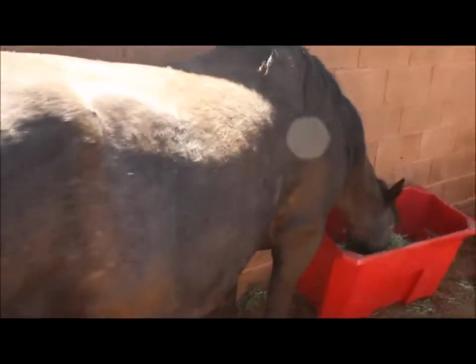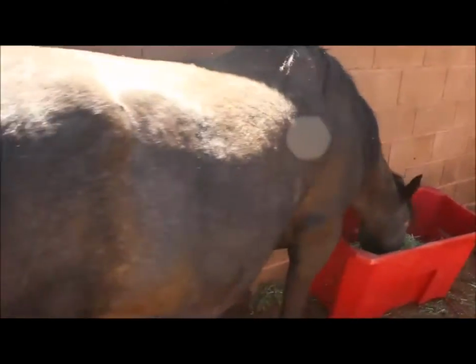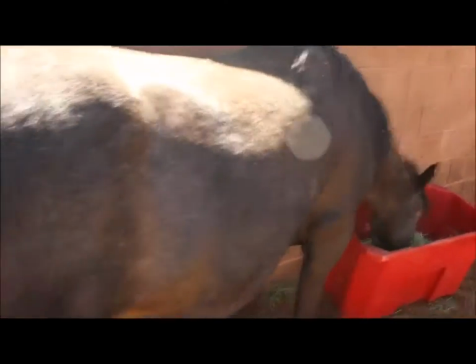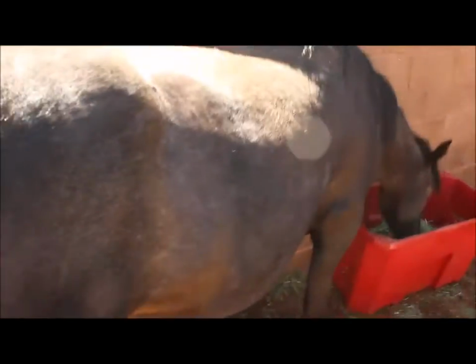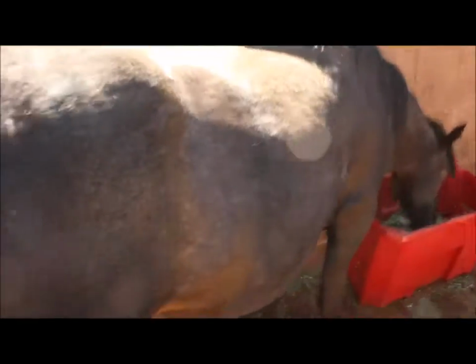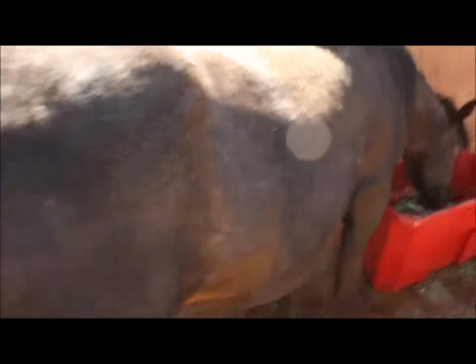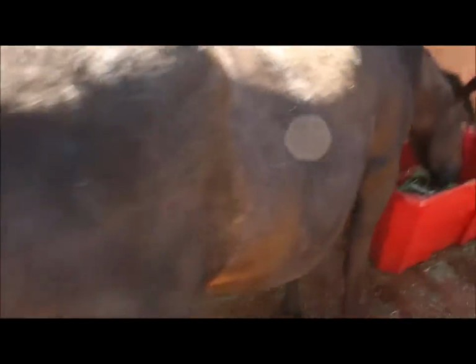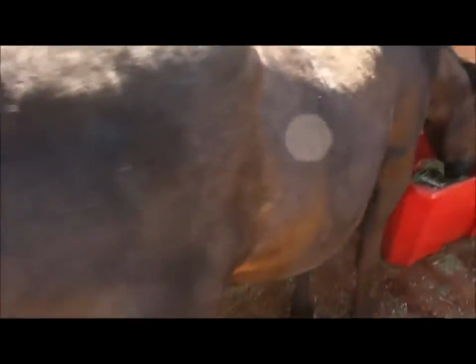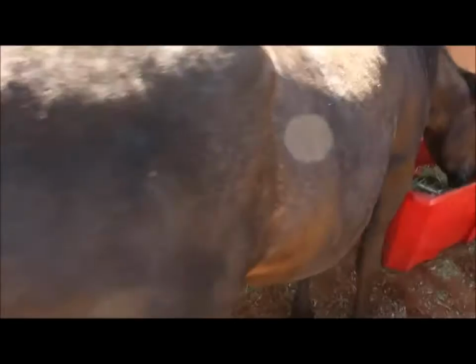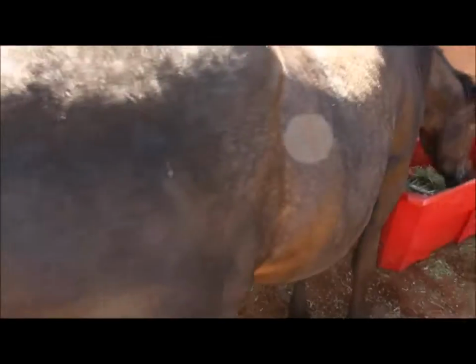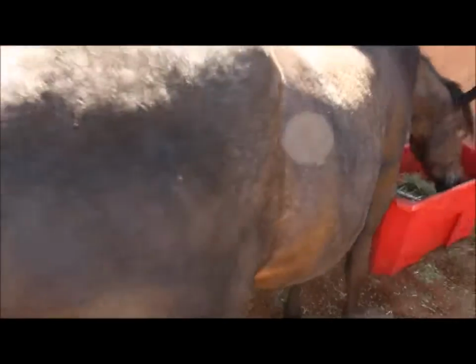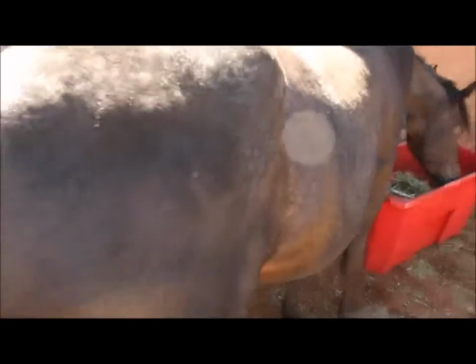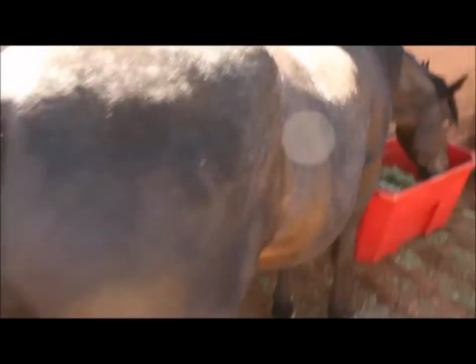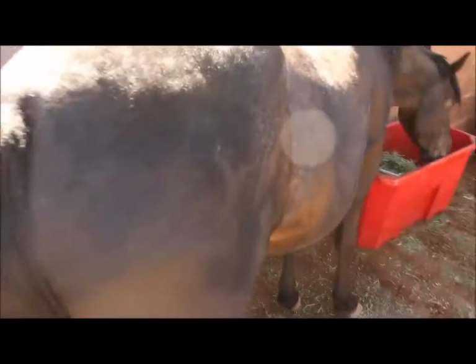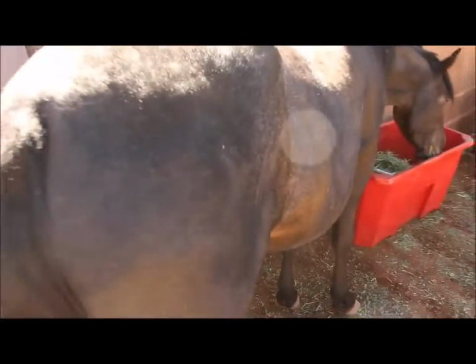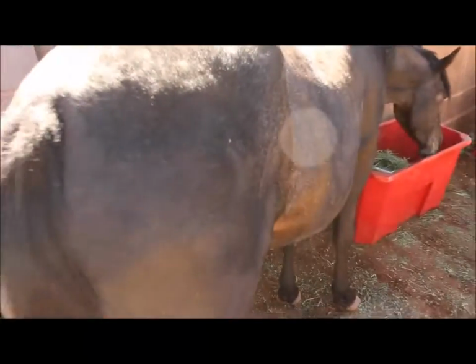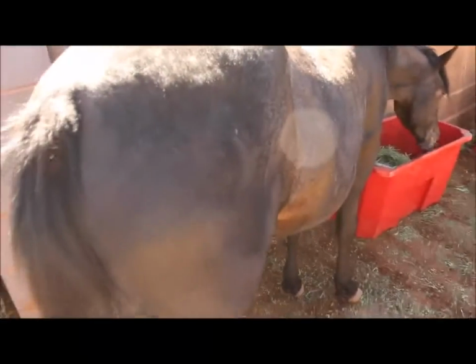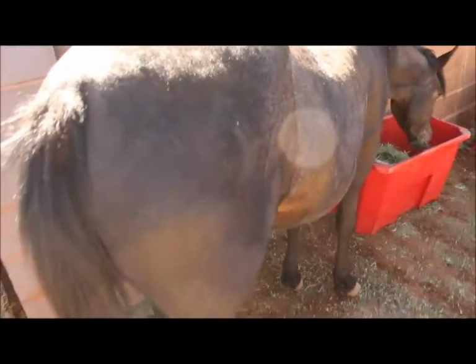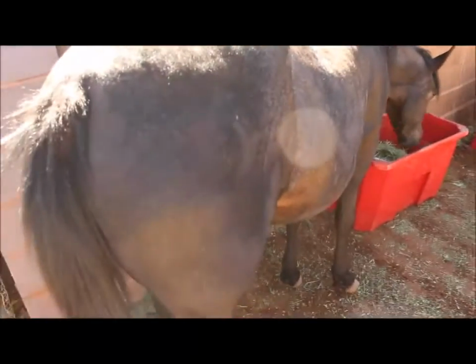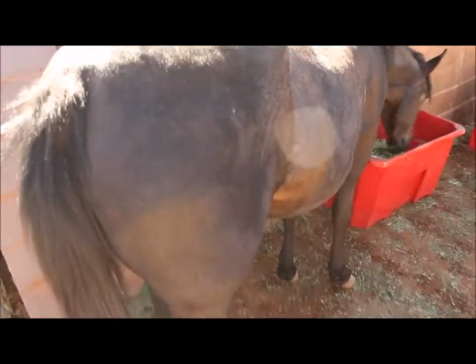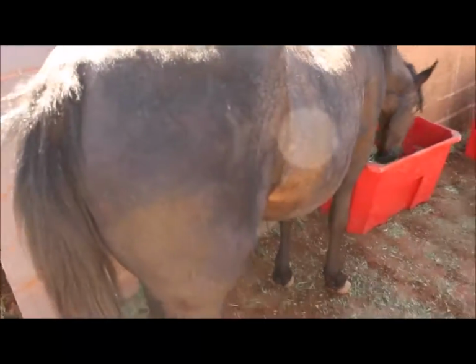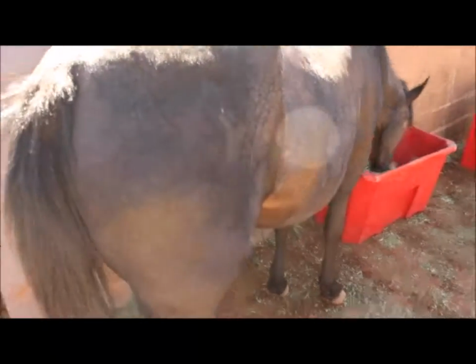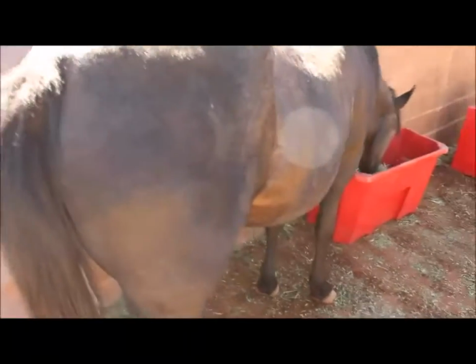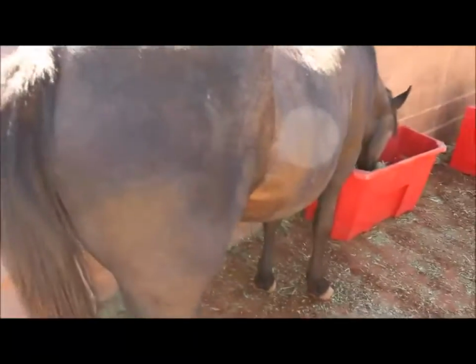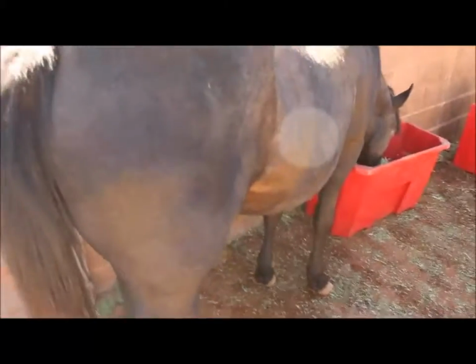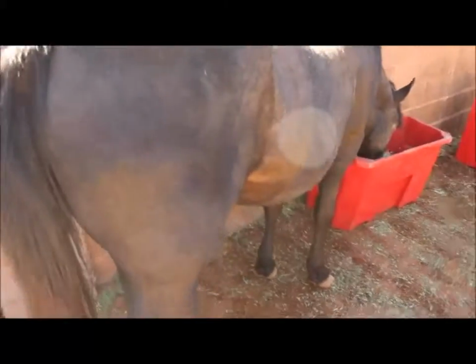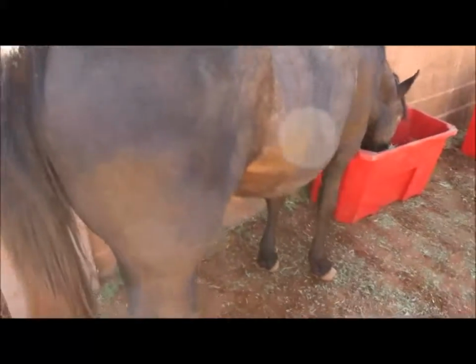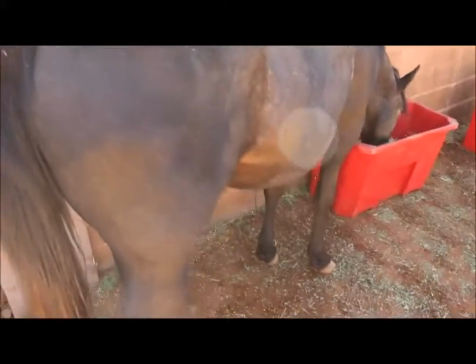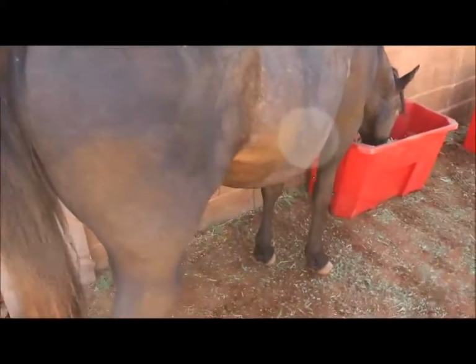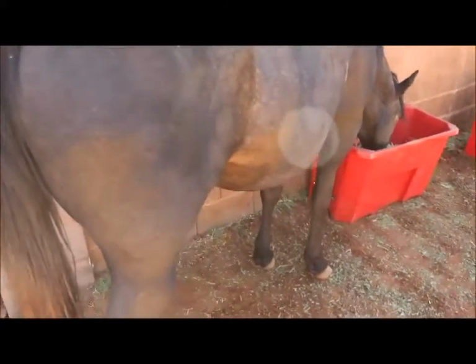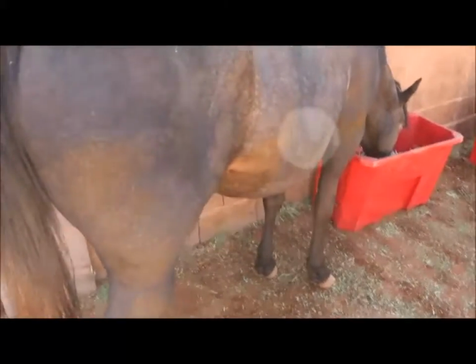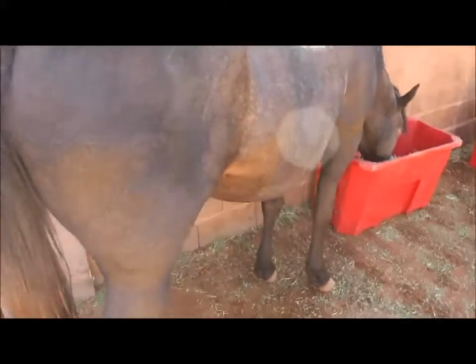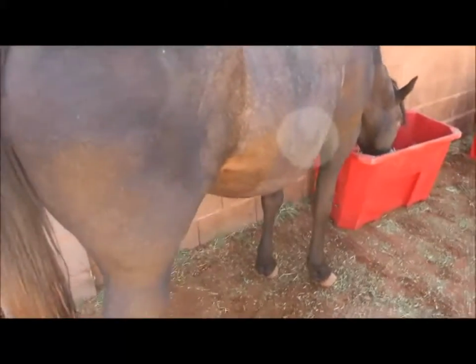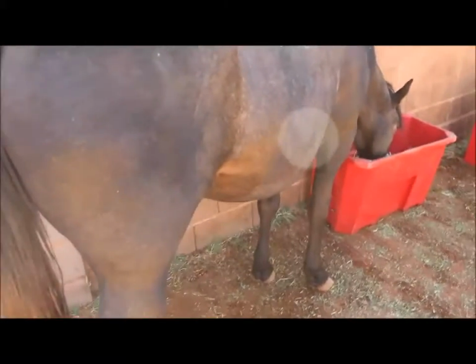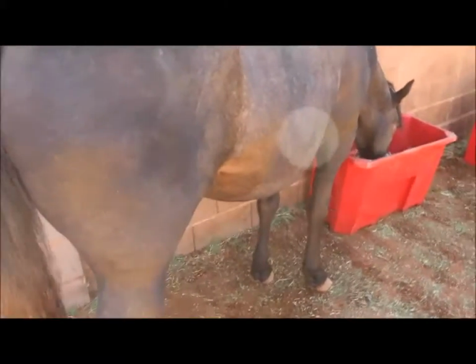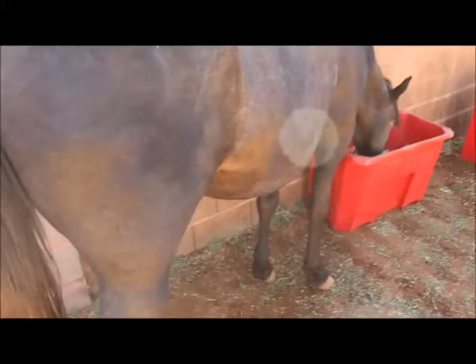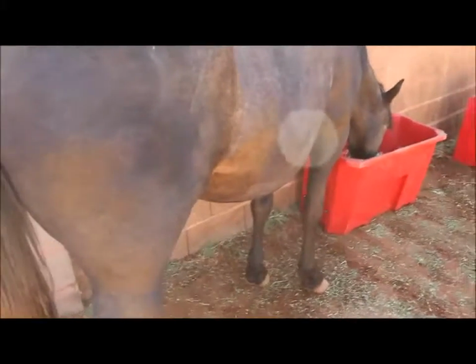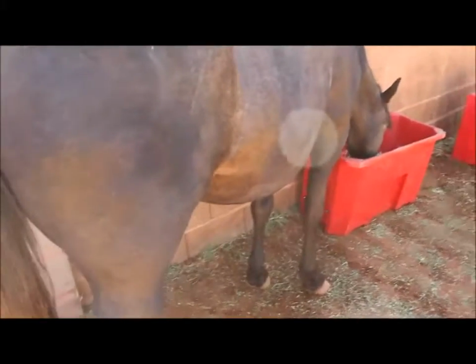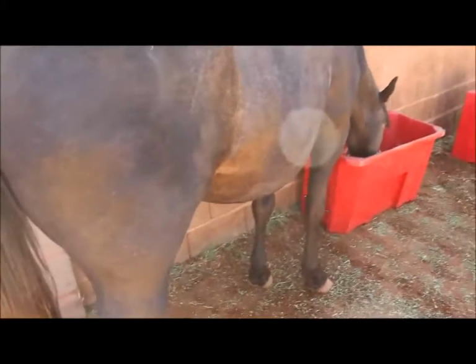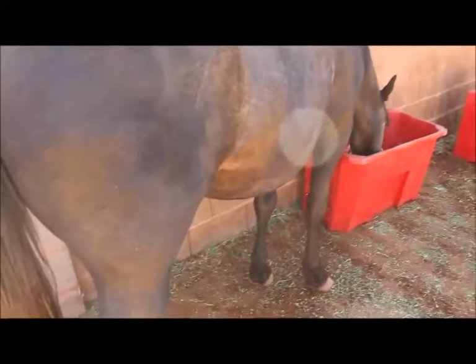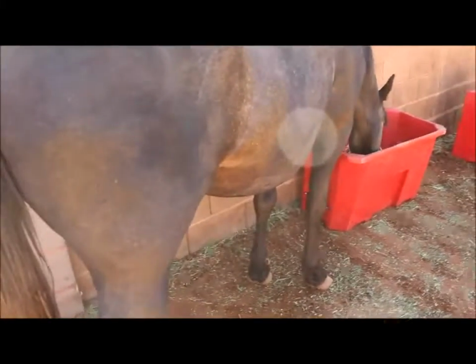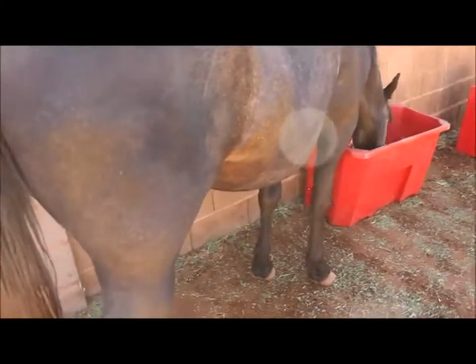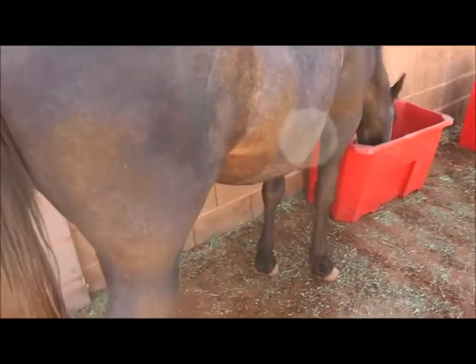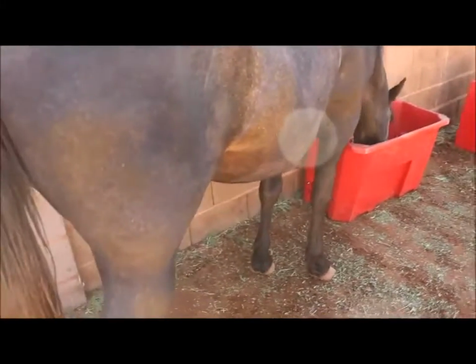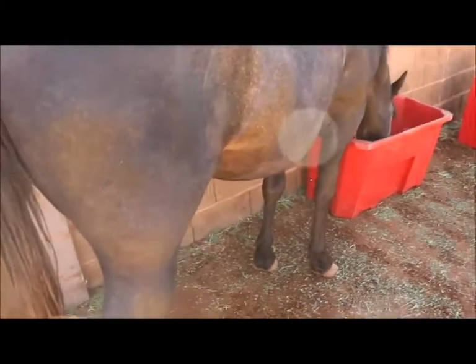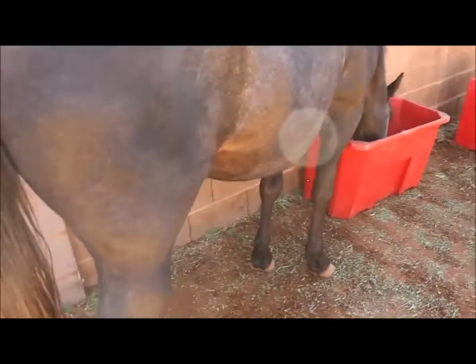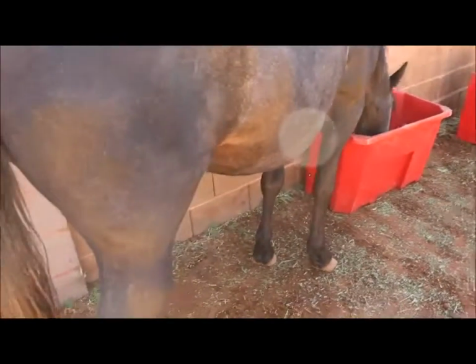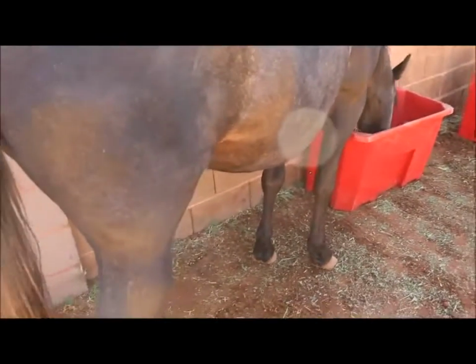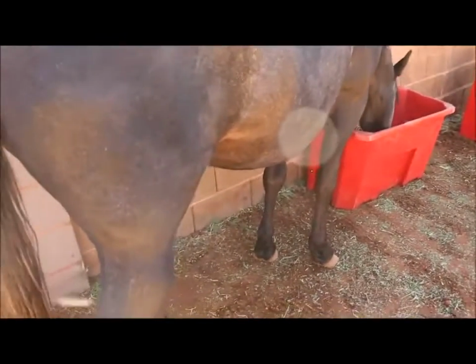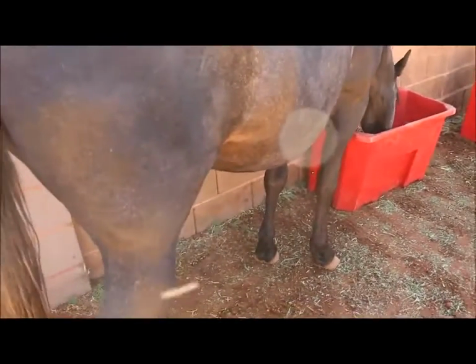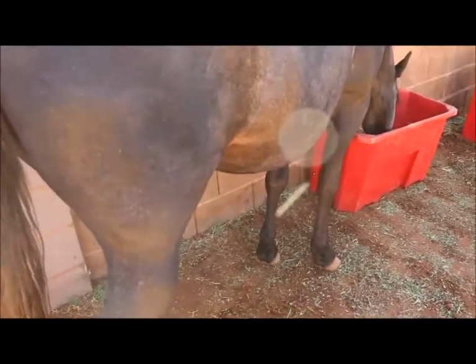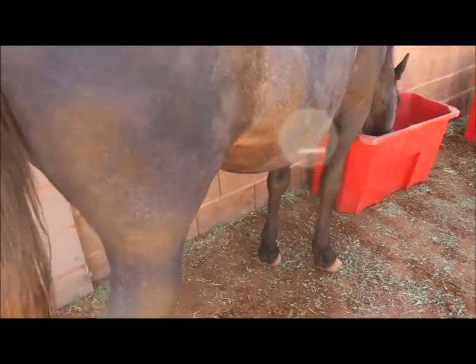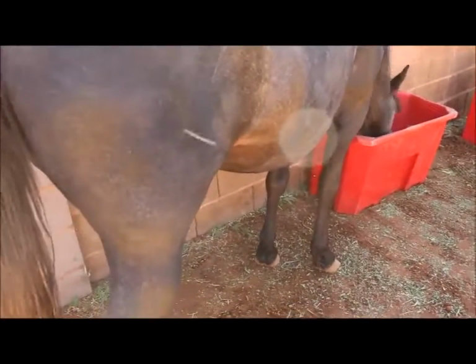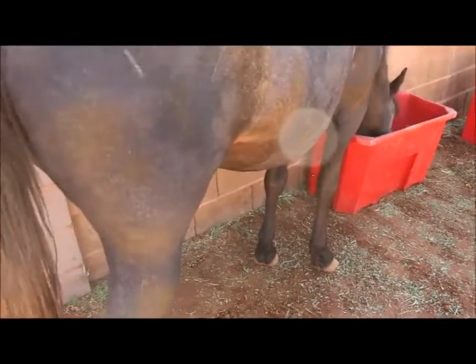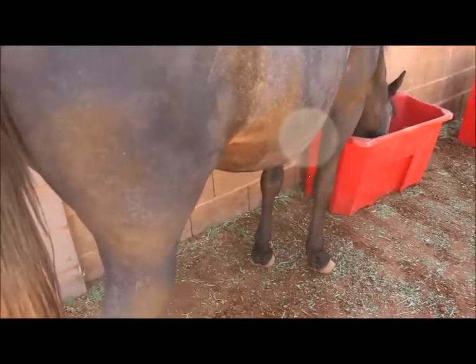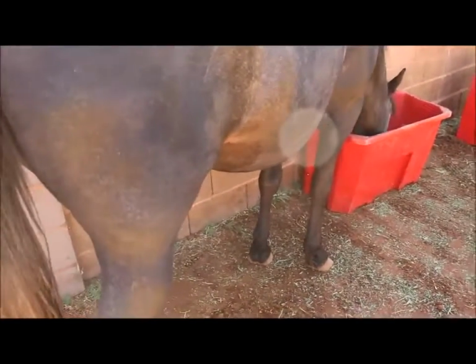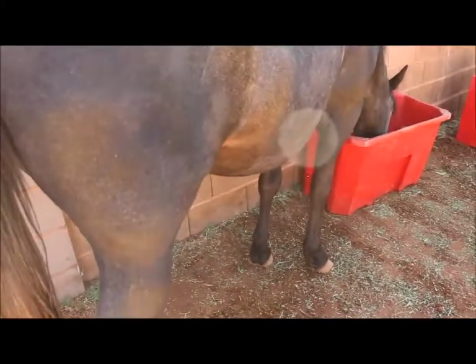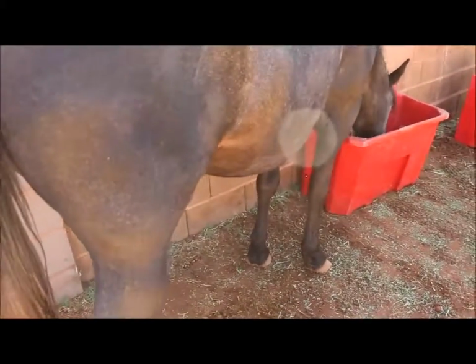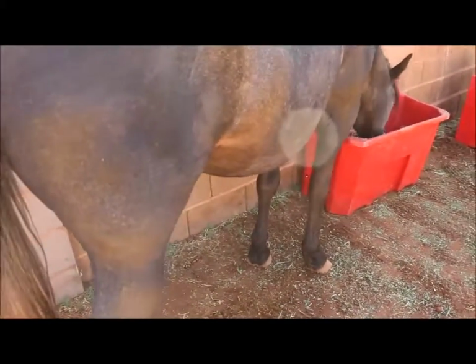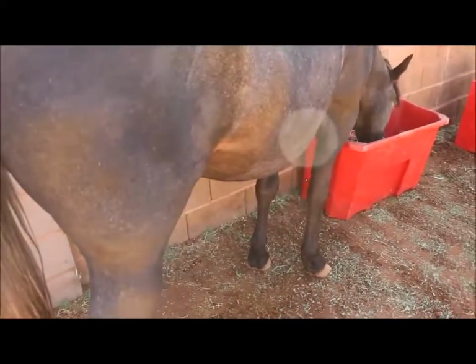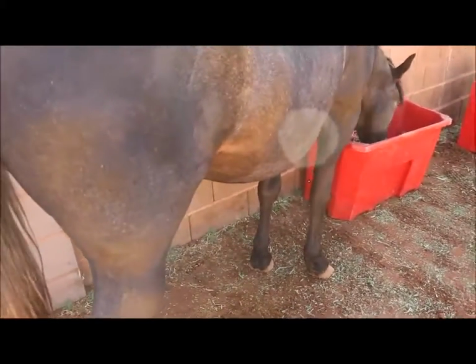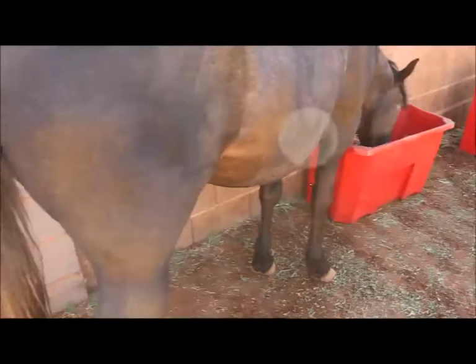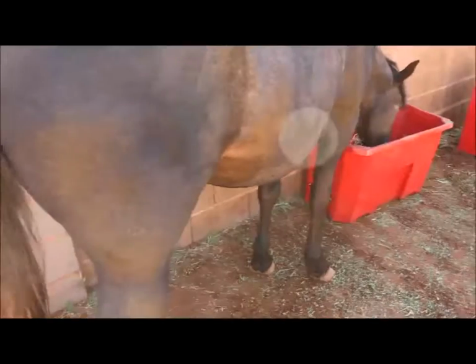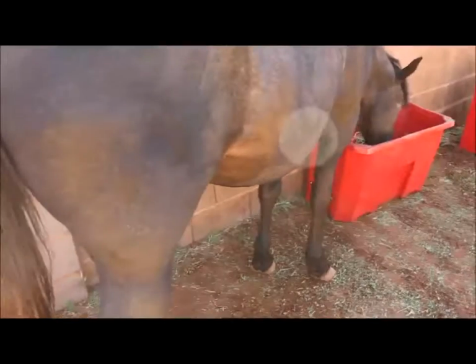She is going to foal in probably about two weeks.